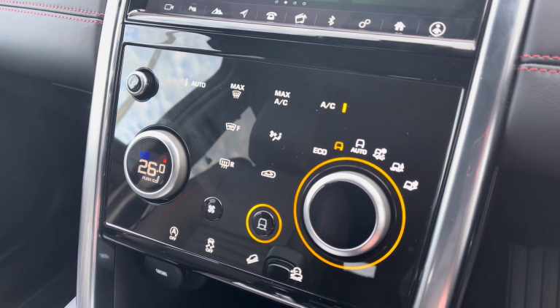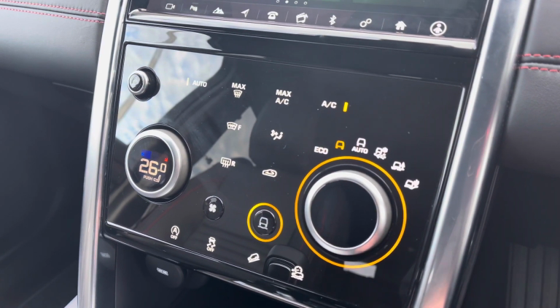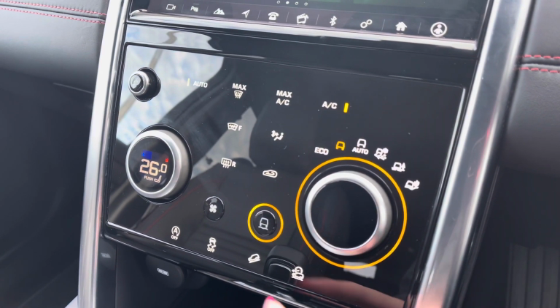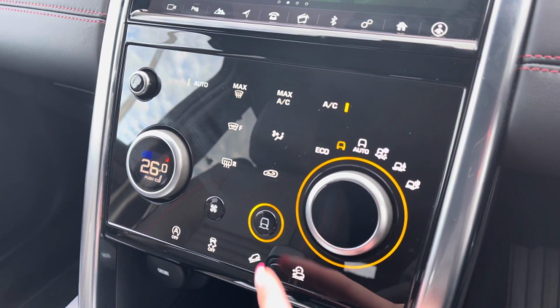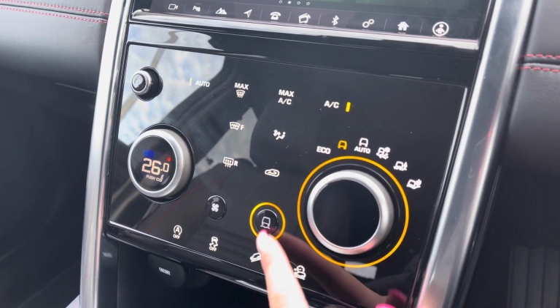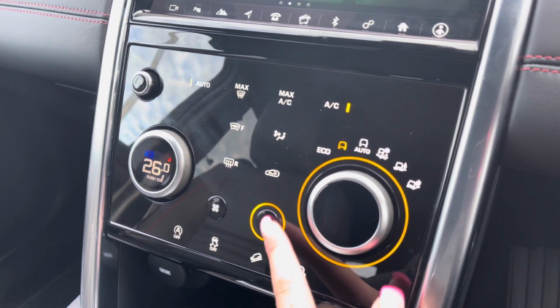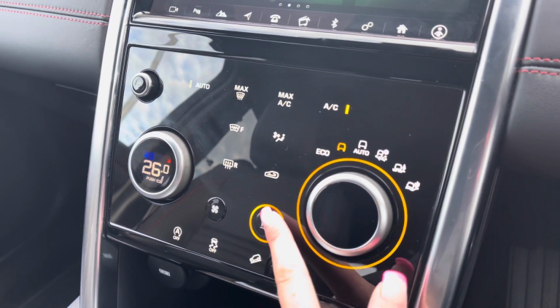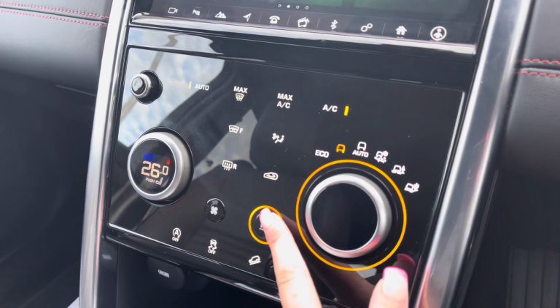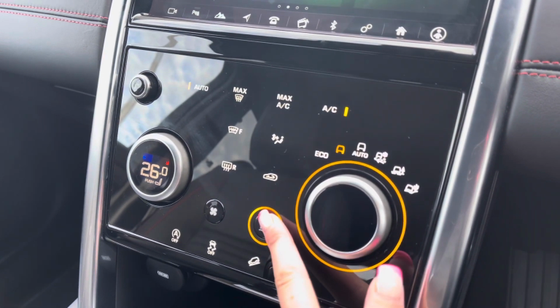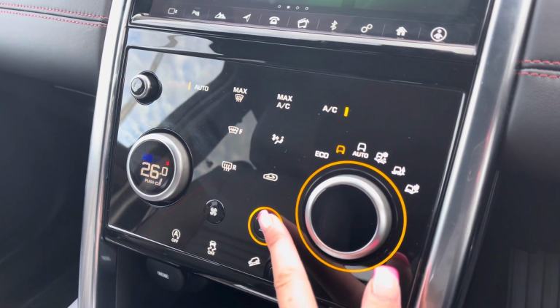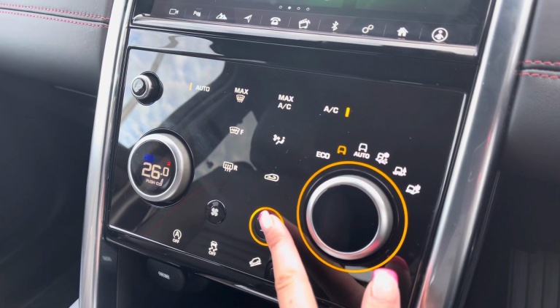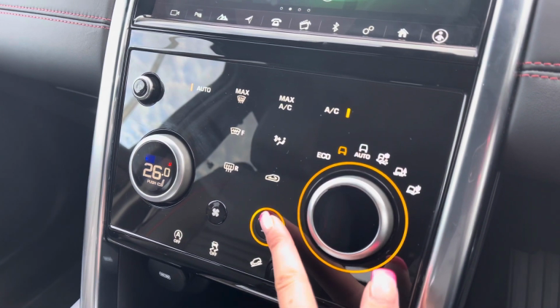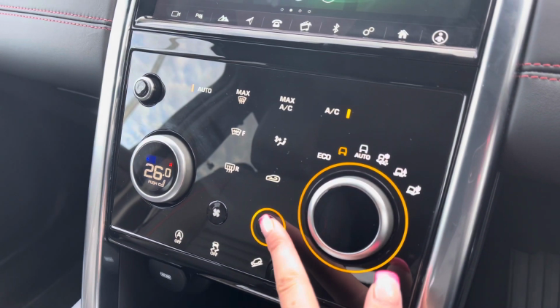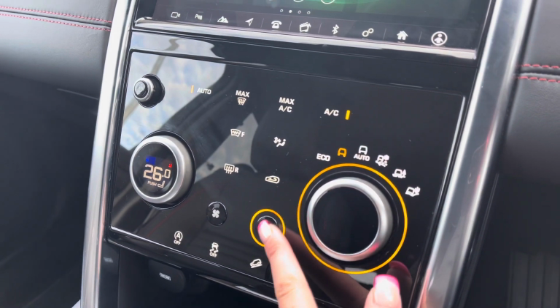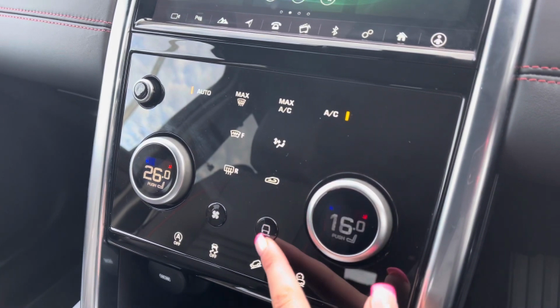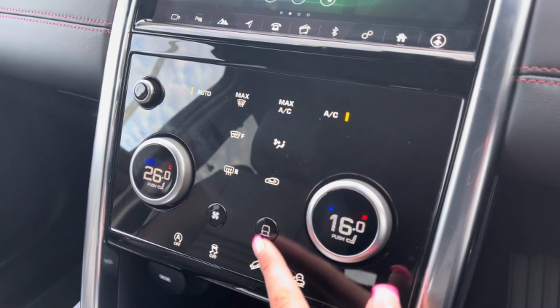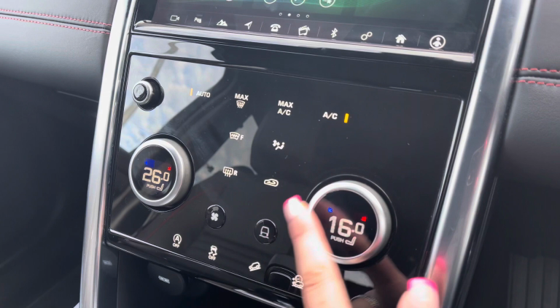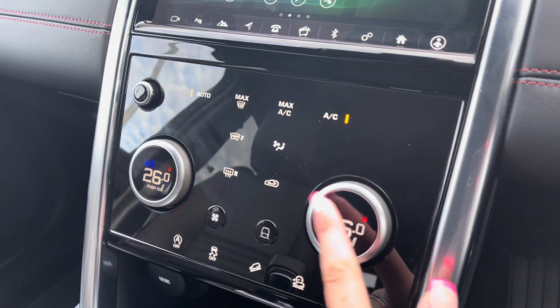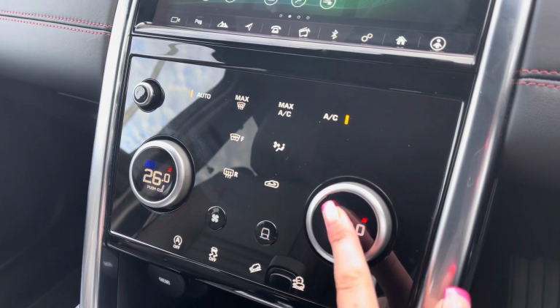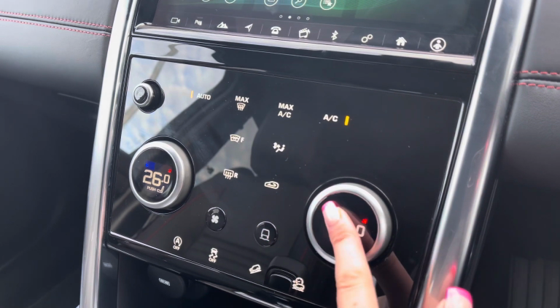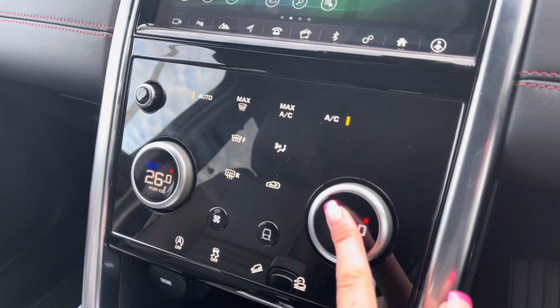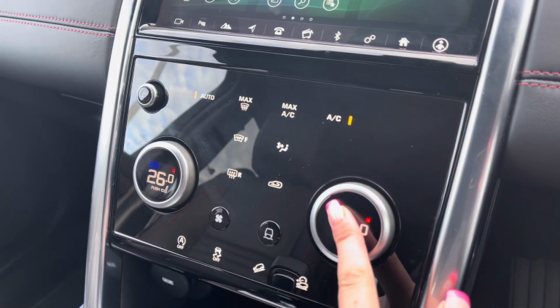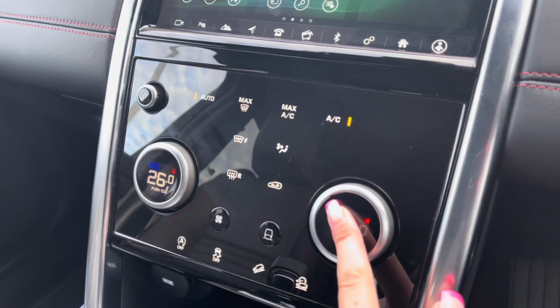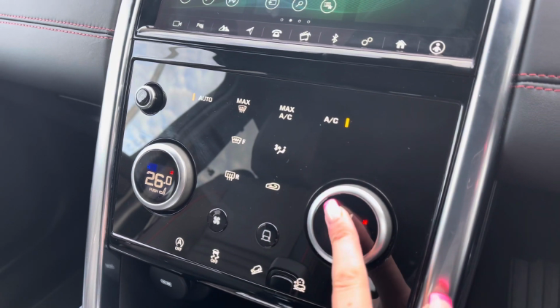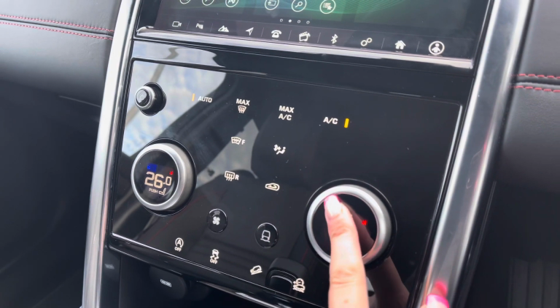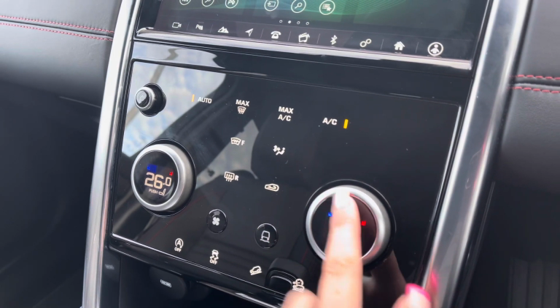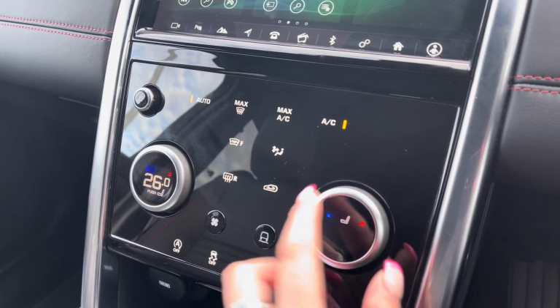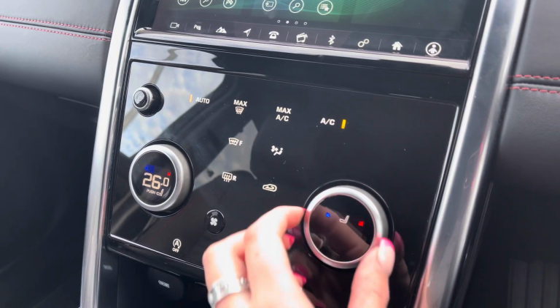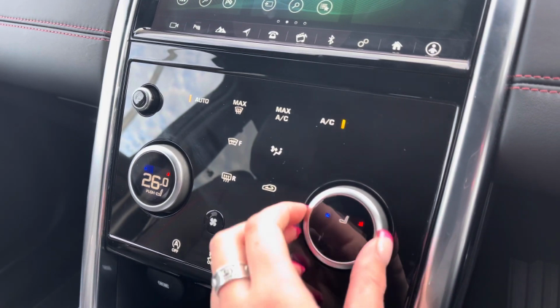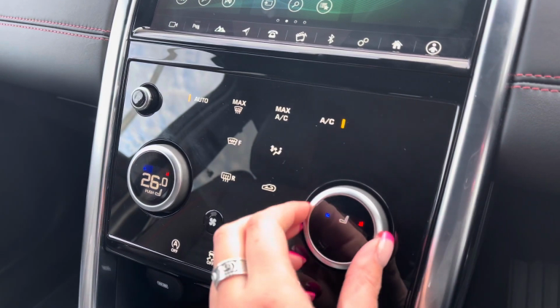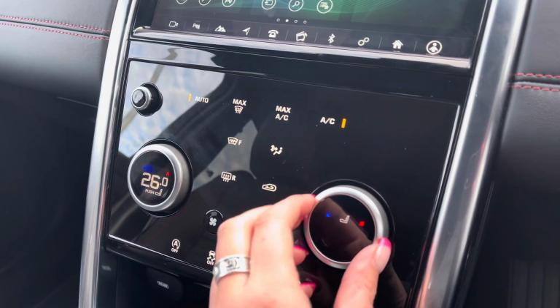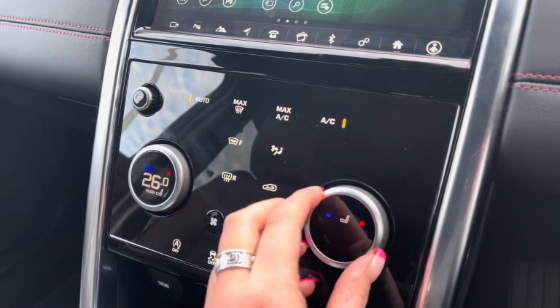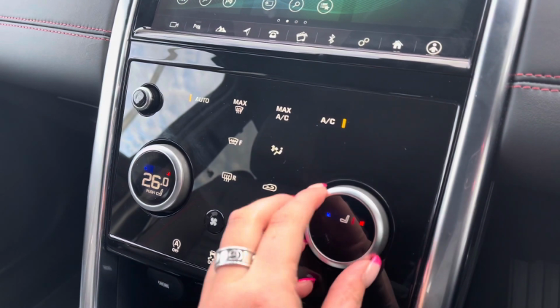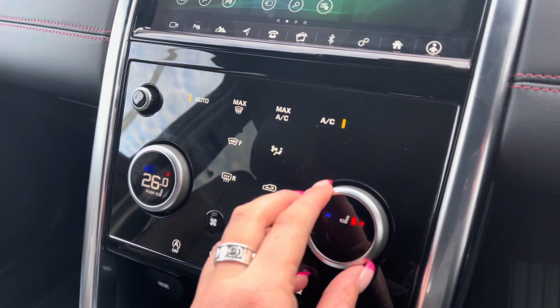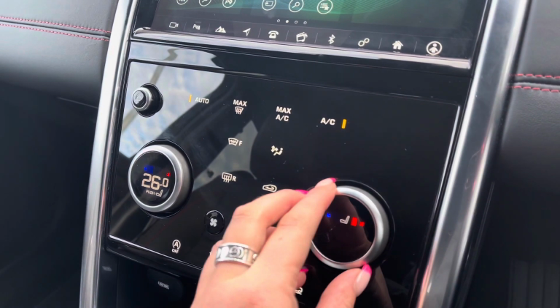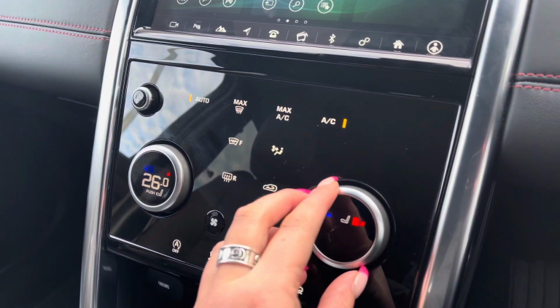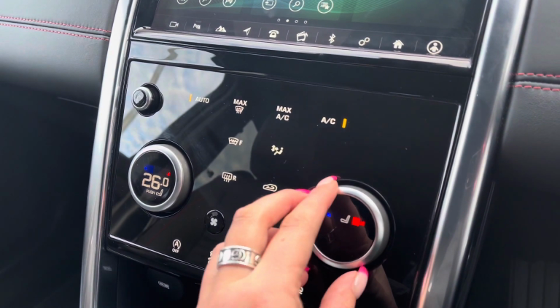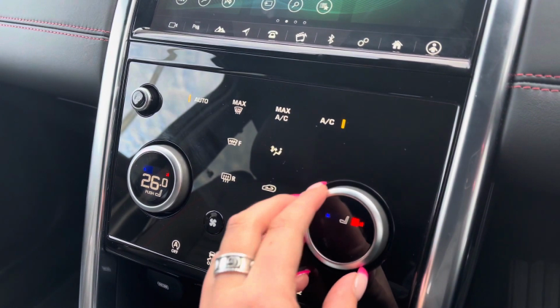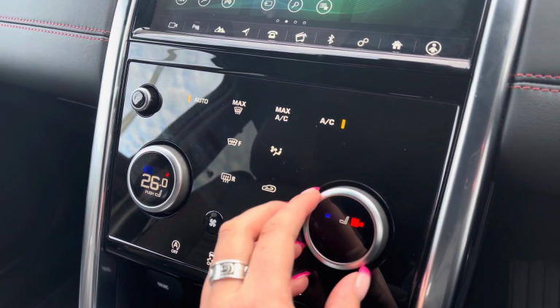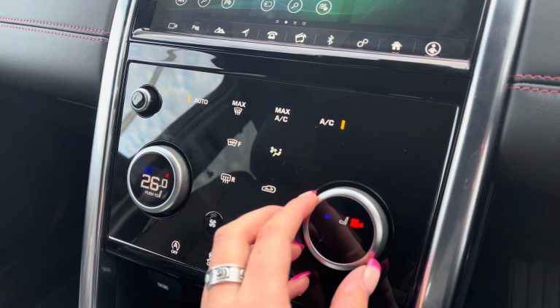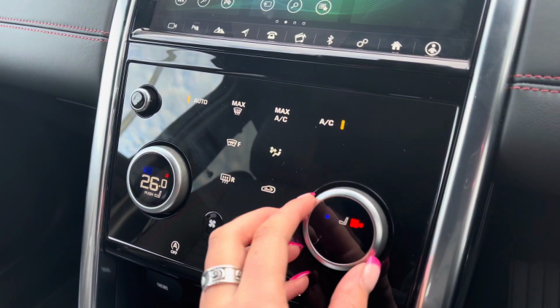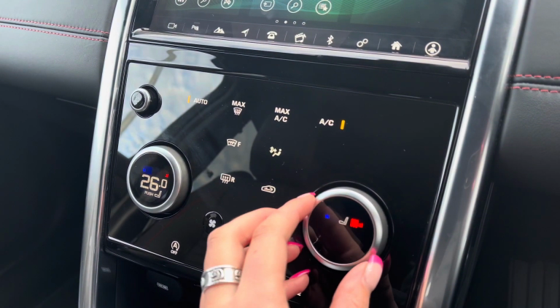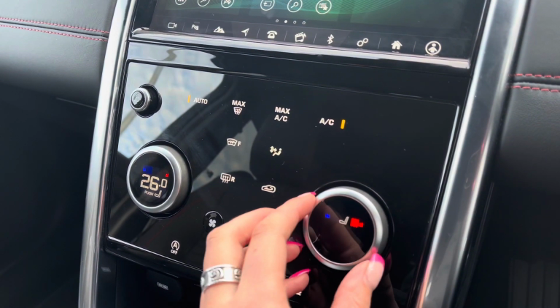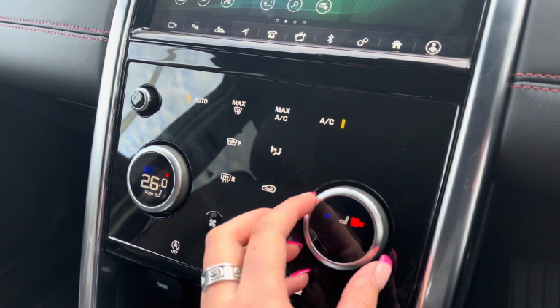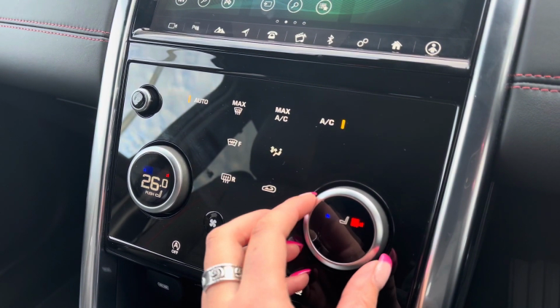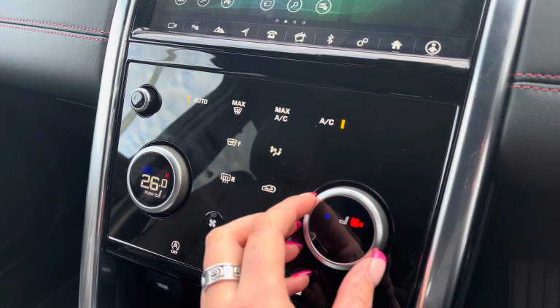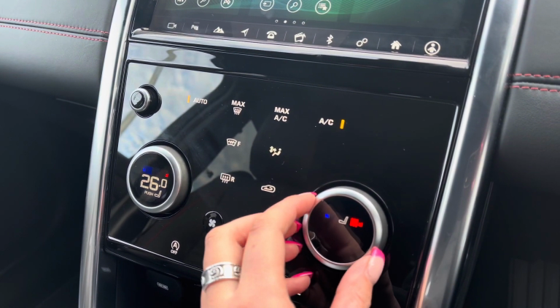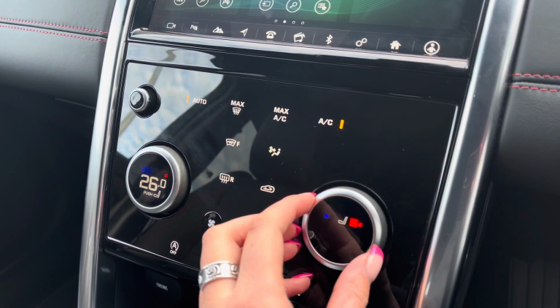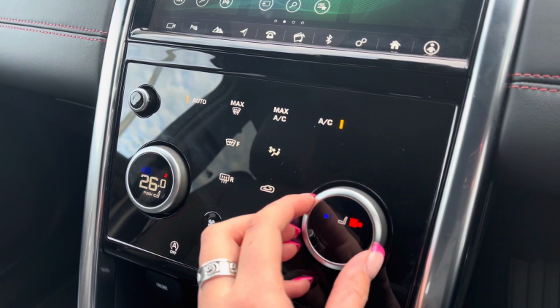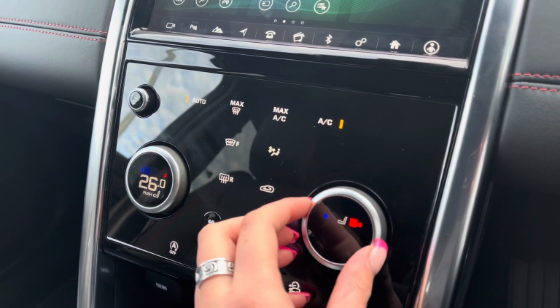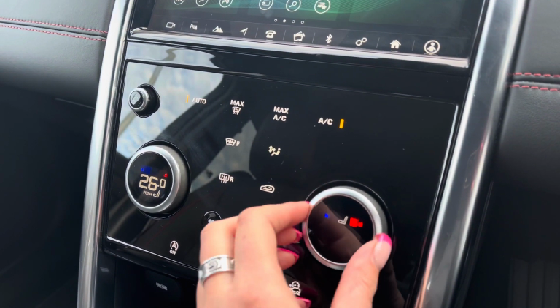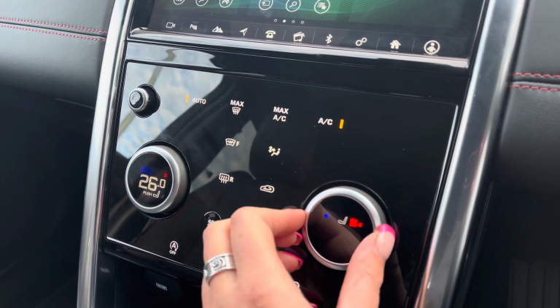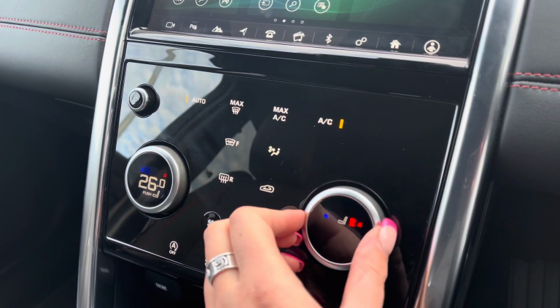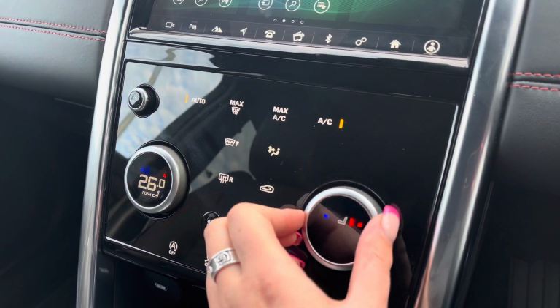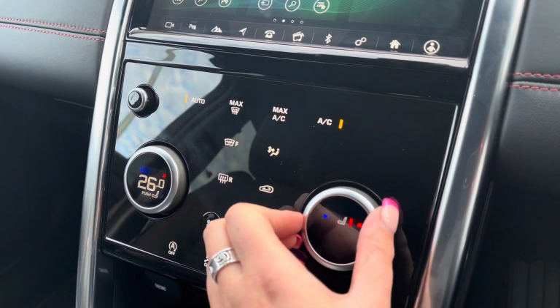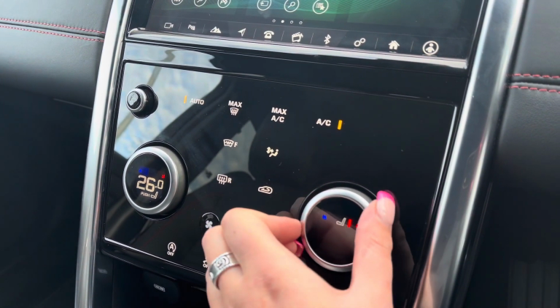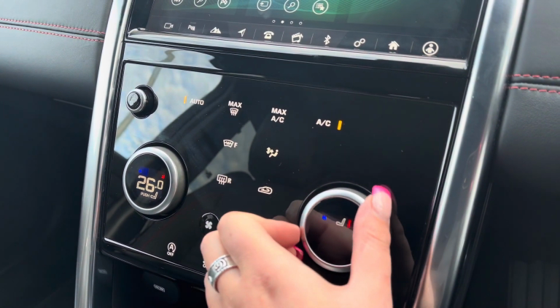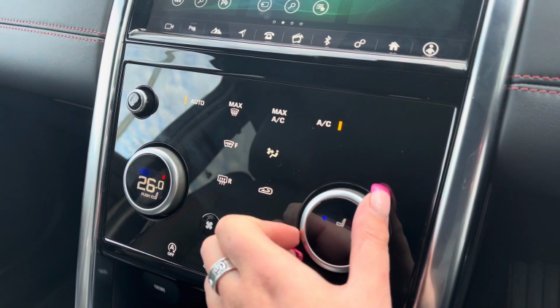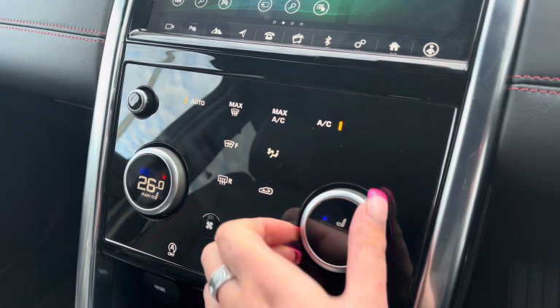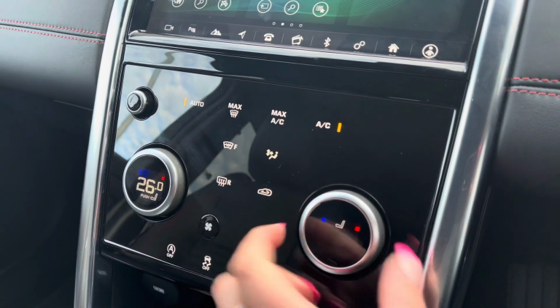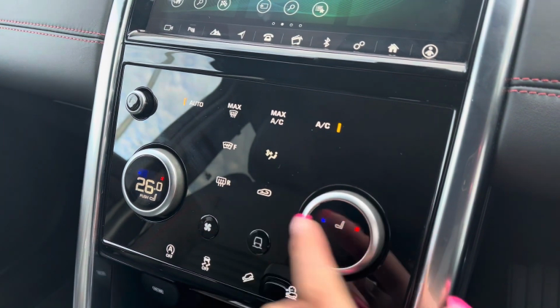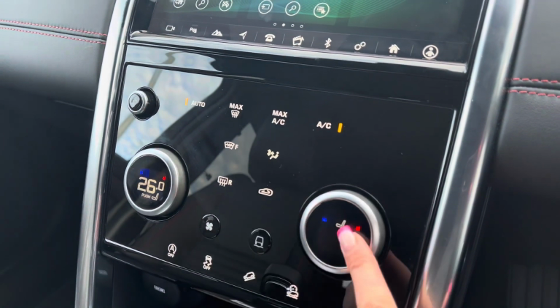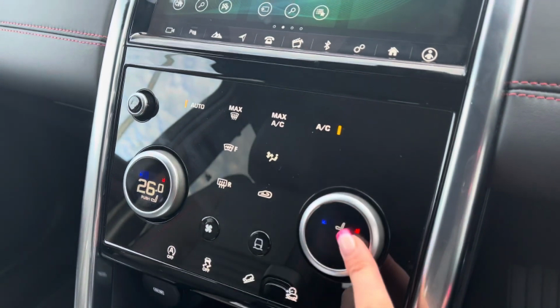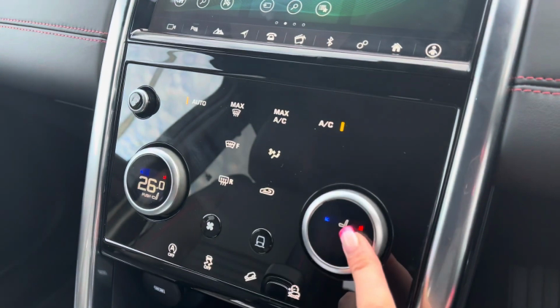Down here you have various different driving modes depending on the weather or where you're driving the vehicle, along with heated front seats which are definitely a luxury, especially in winter.